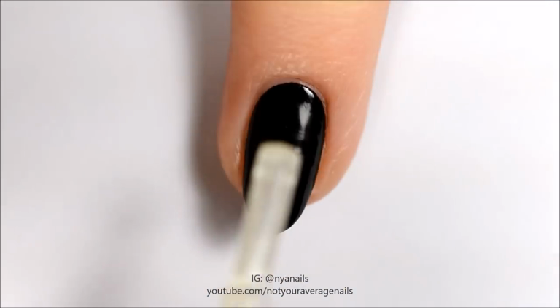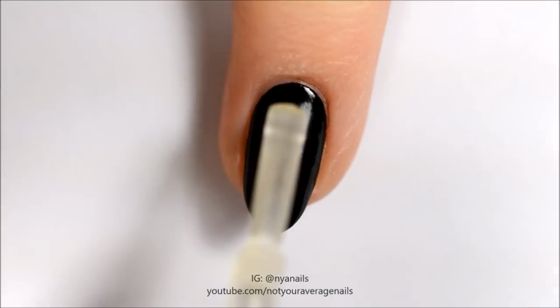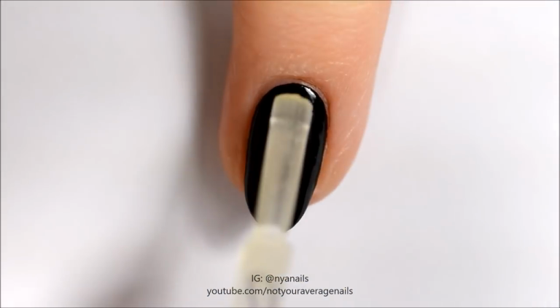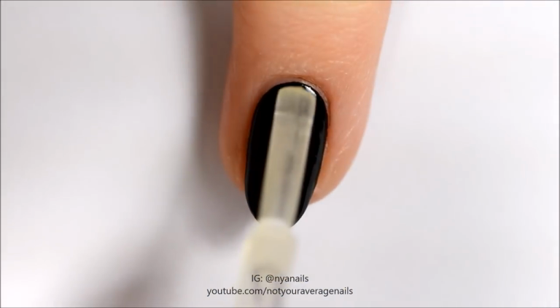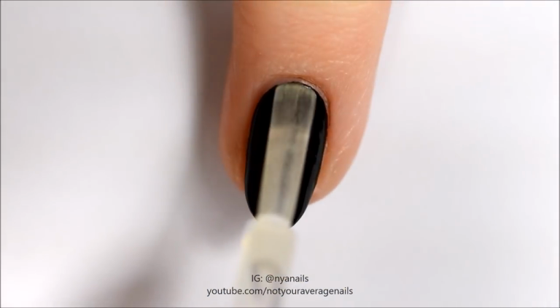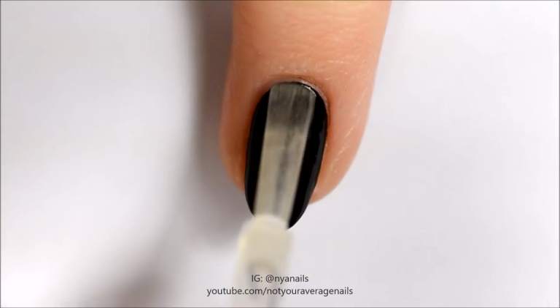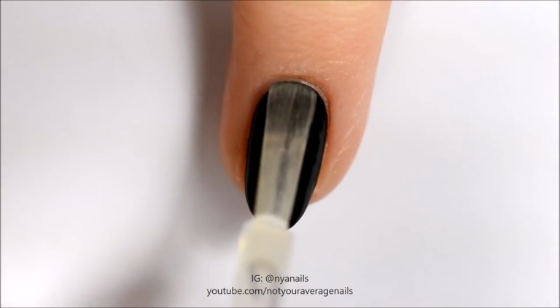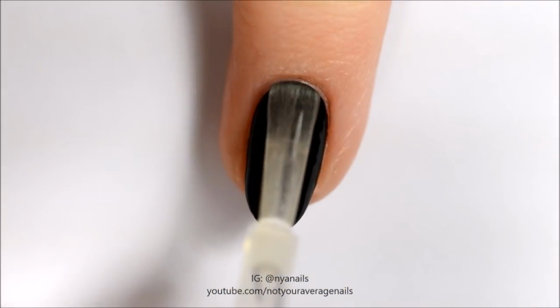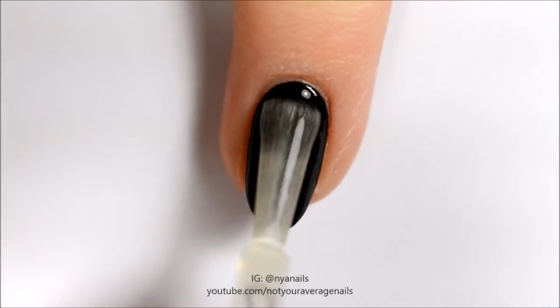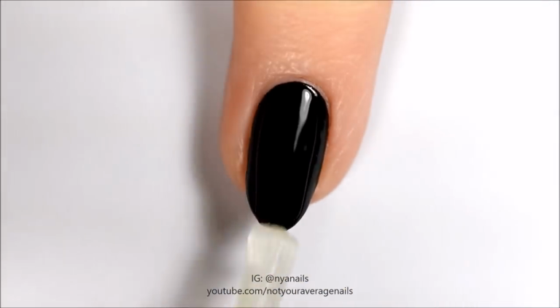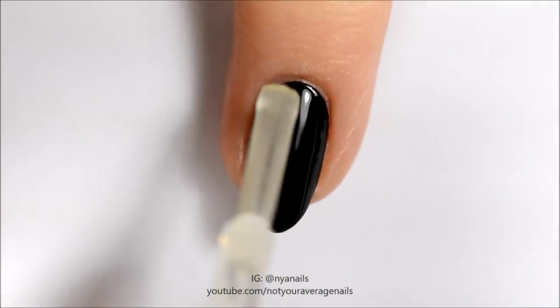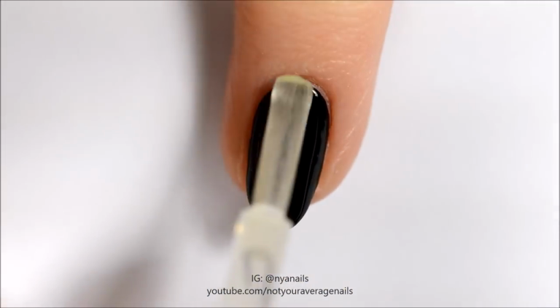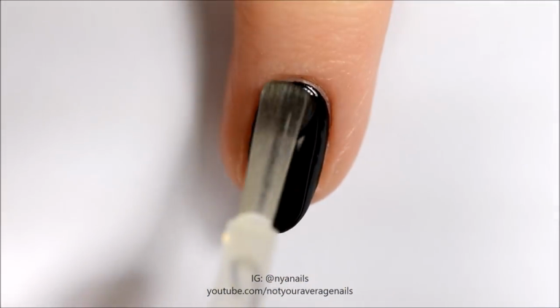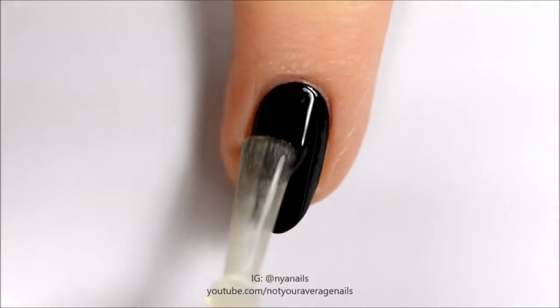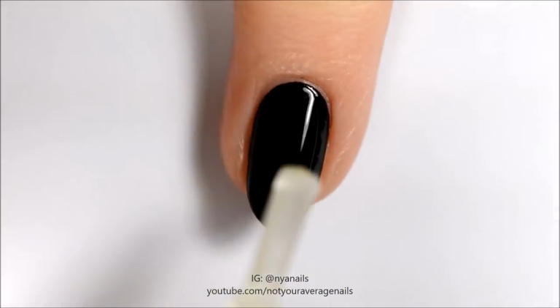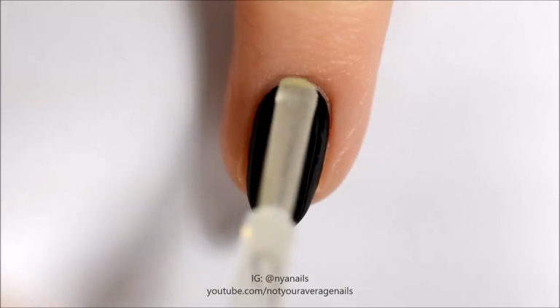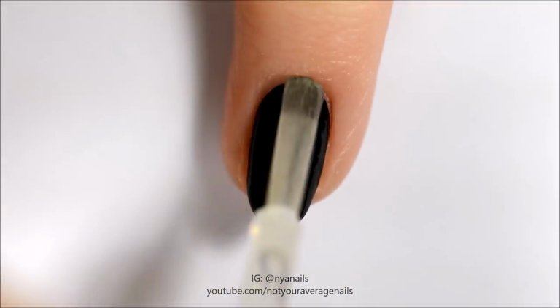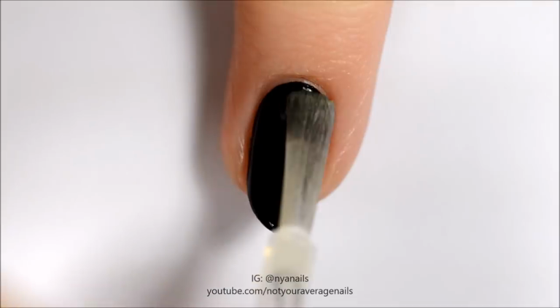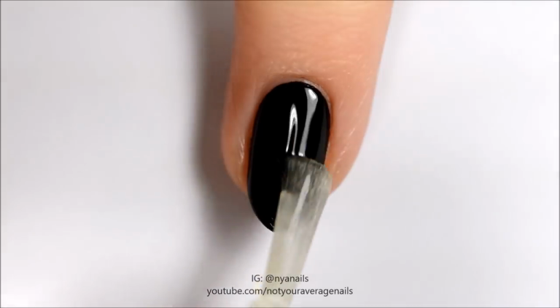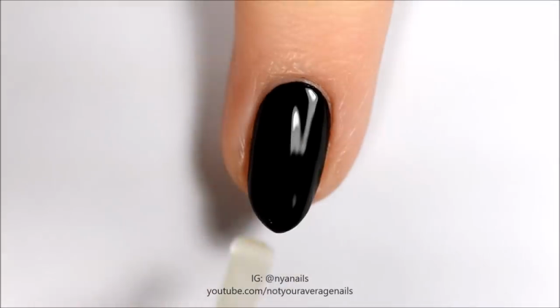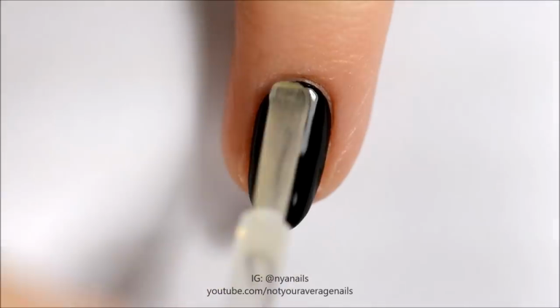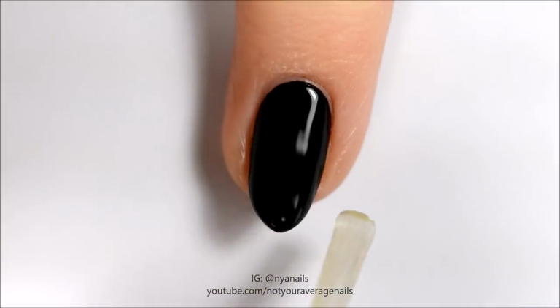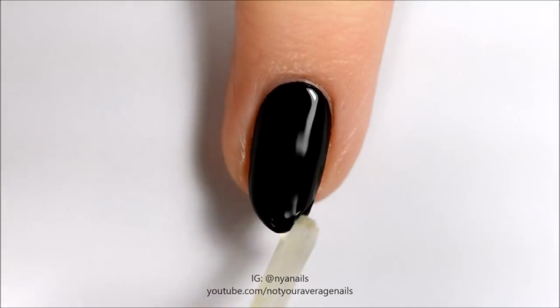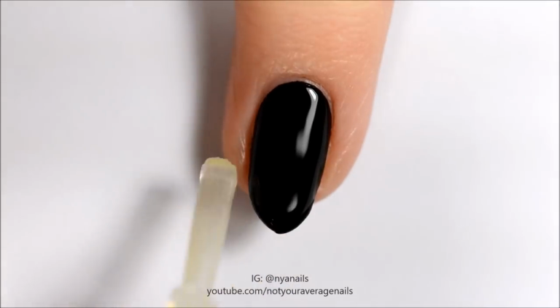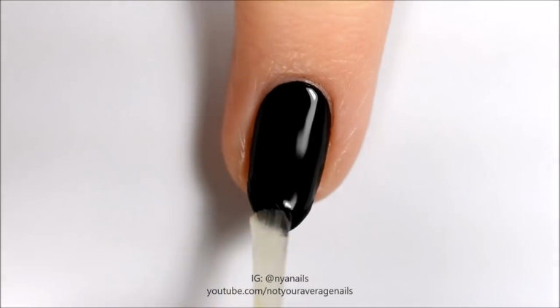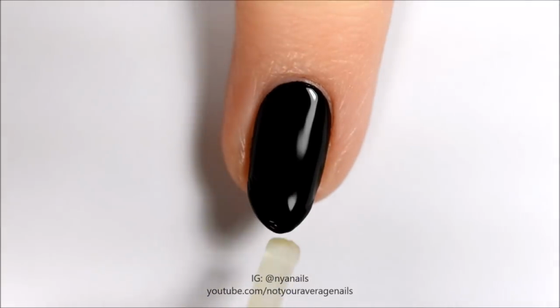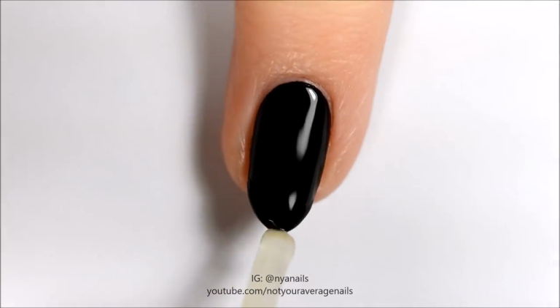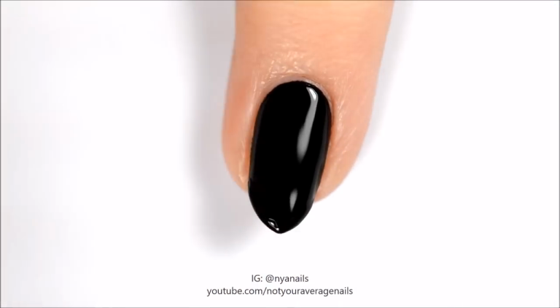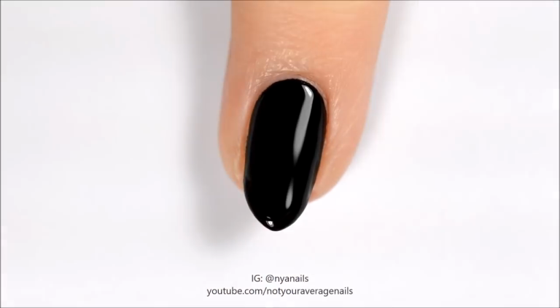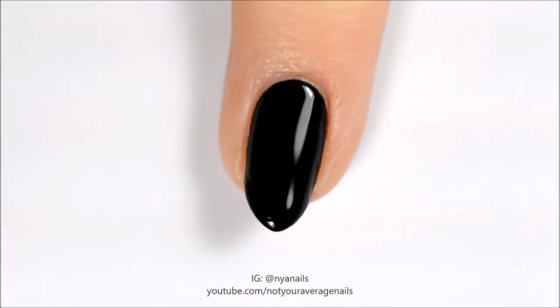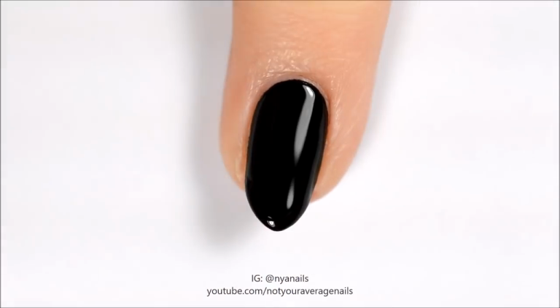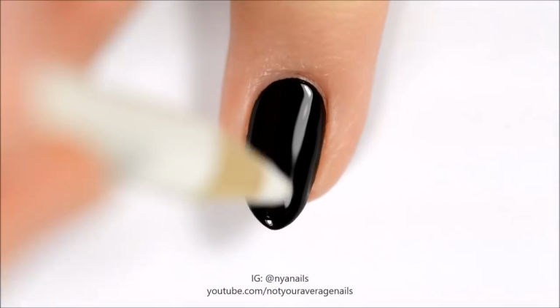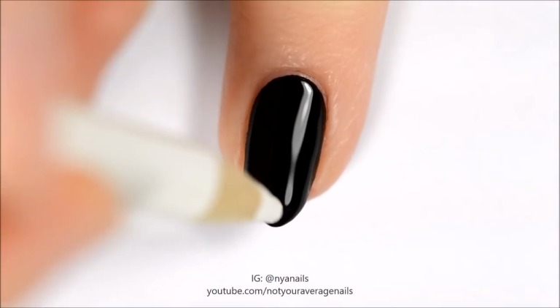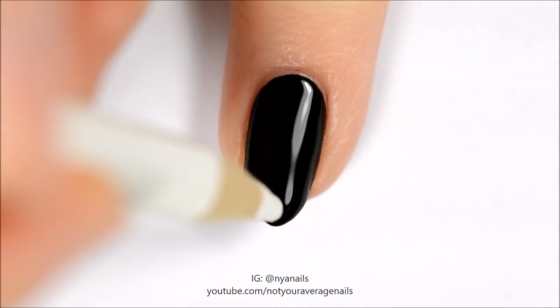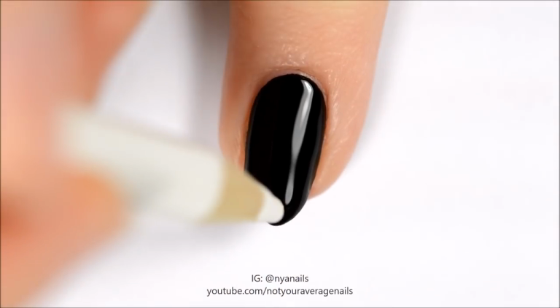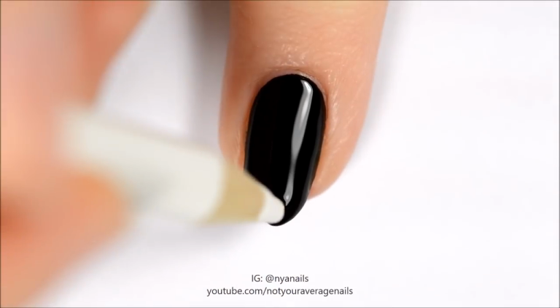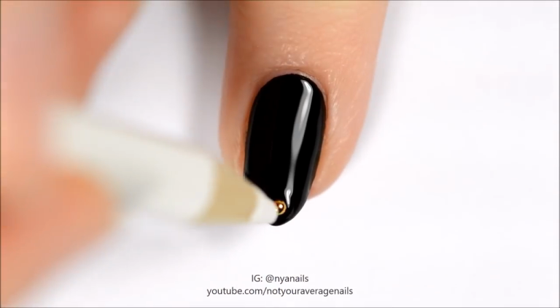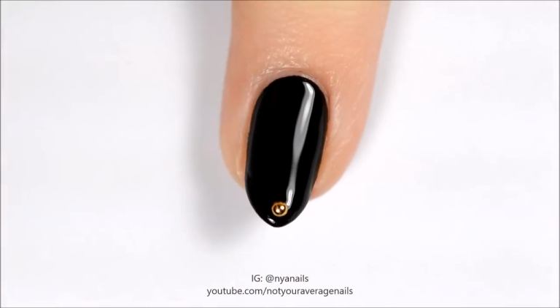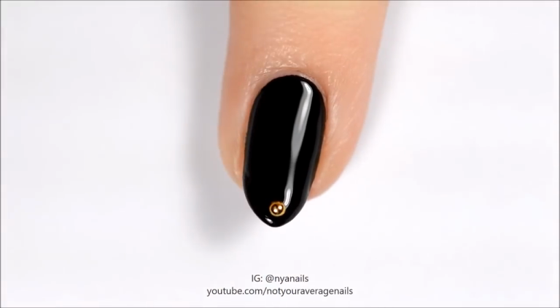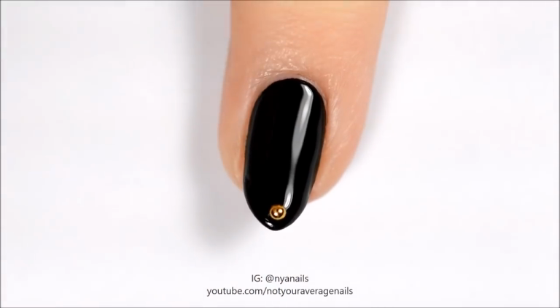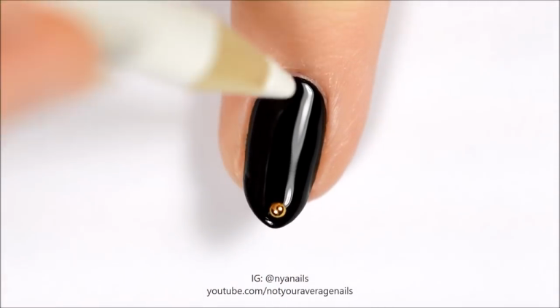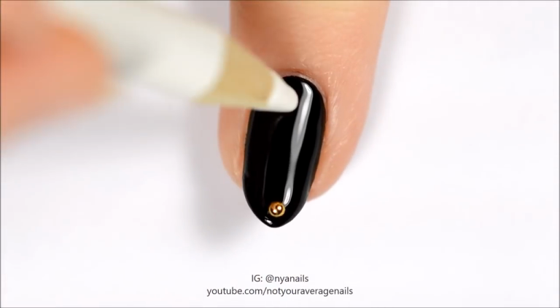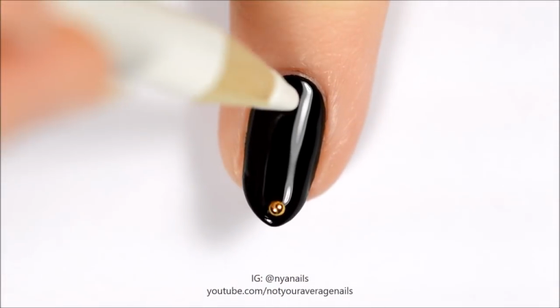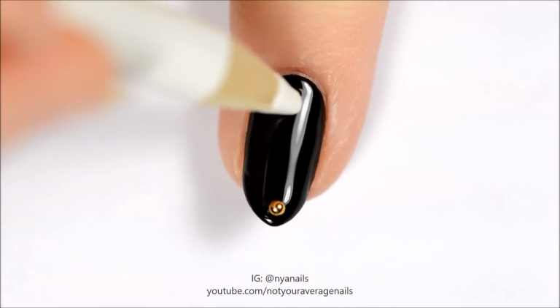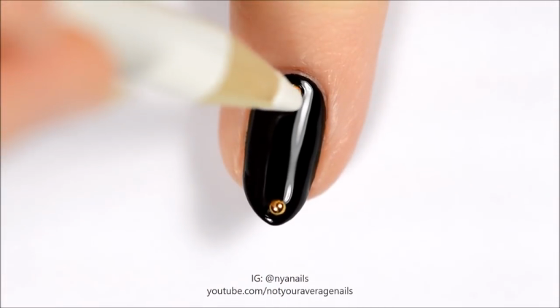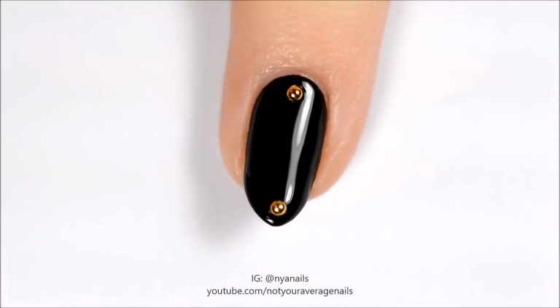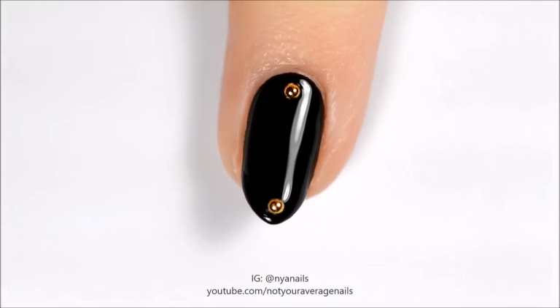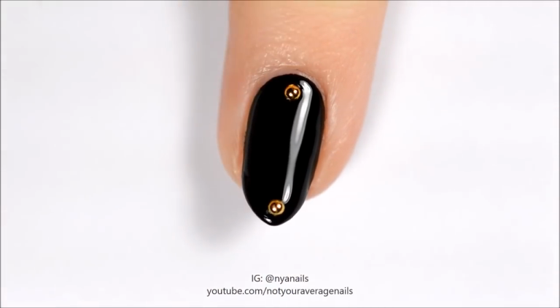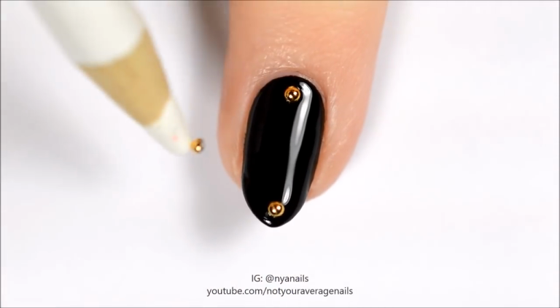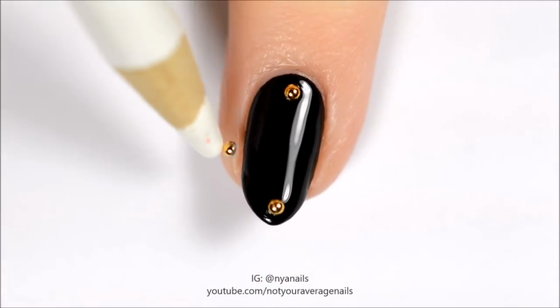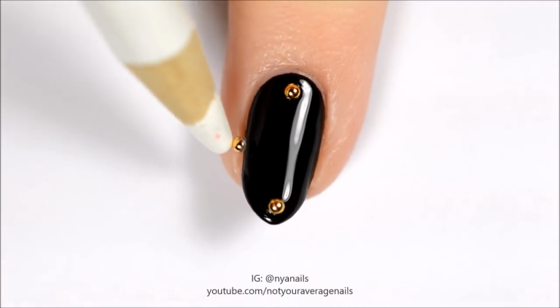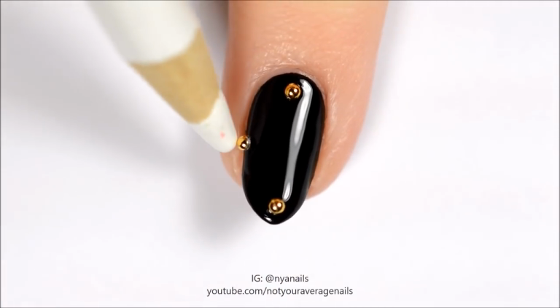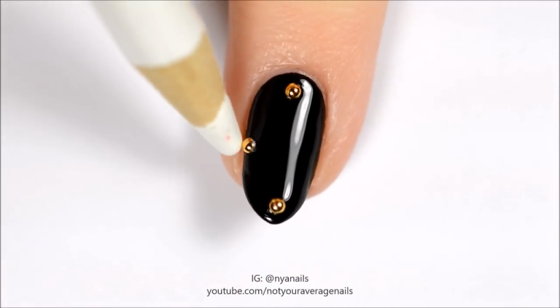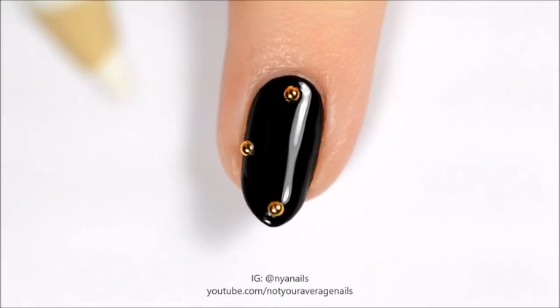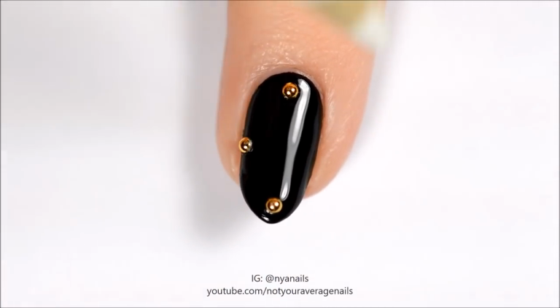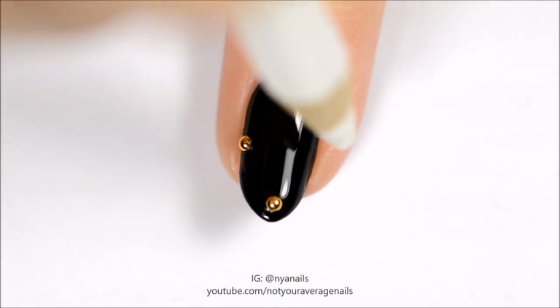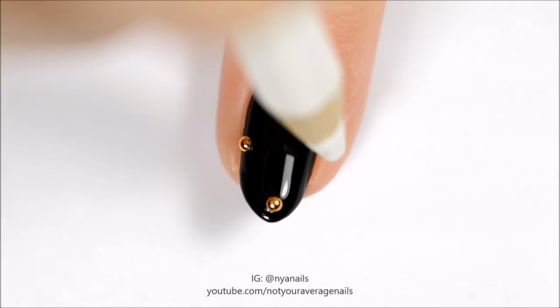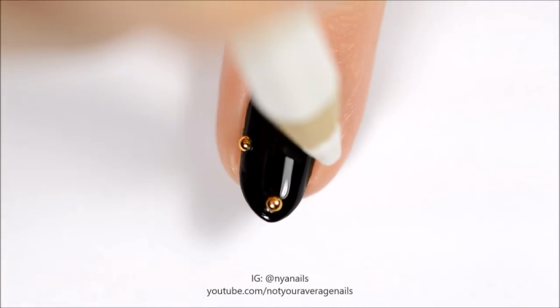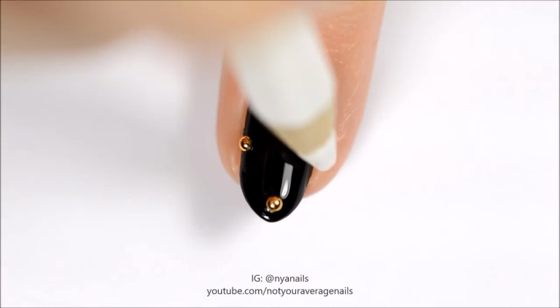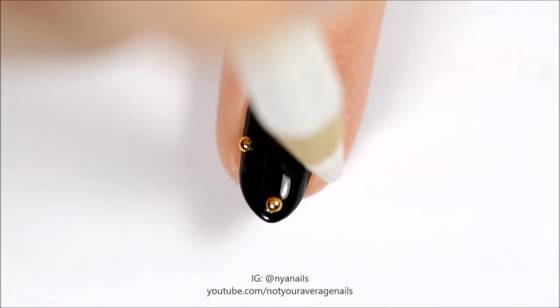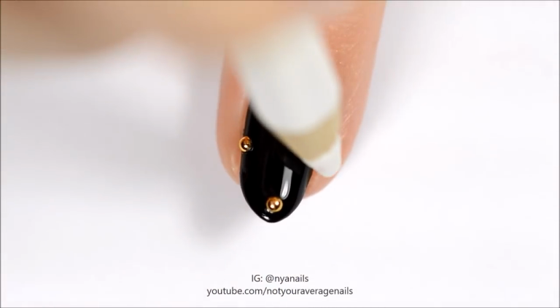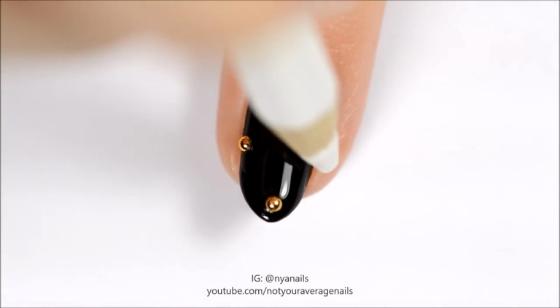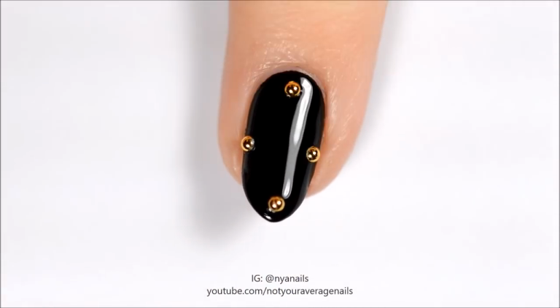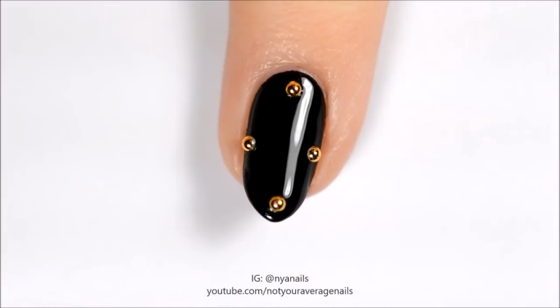Top coat the nail and while the polish is still wet, add studs around the edges. For longer wear, attach the studs with nail glue.